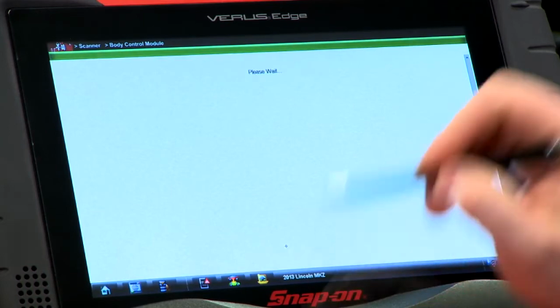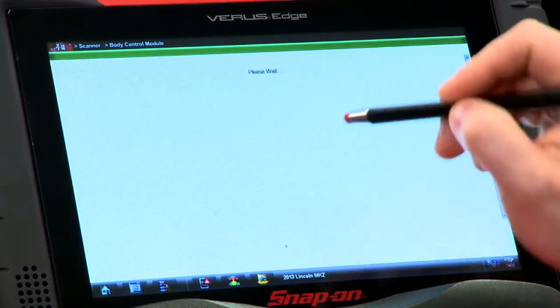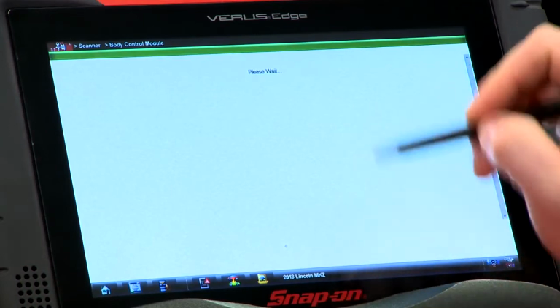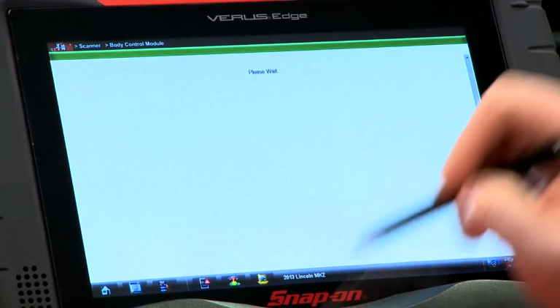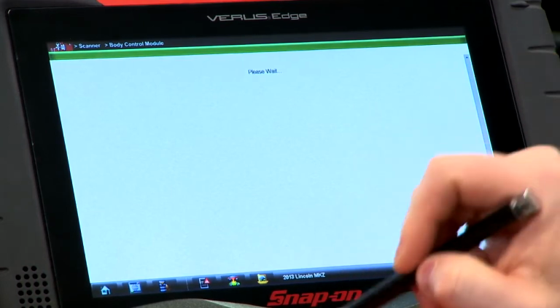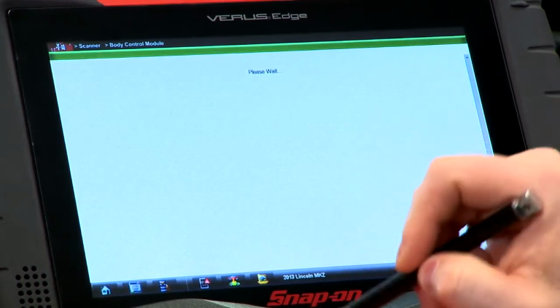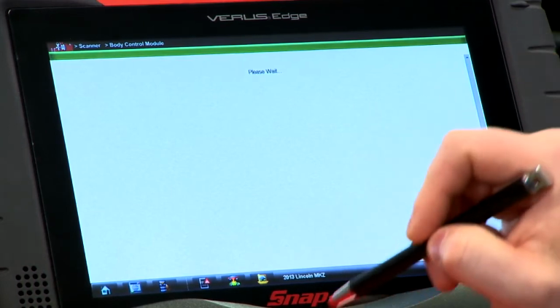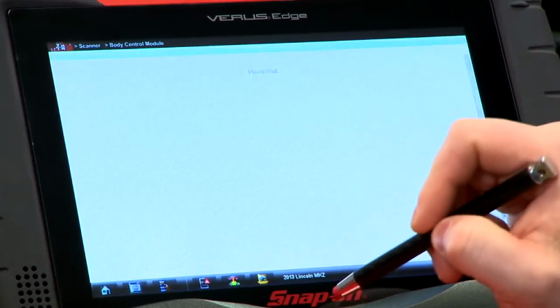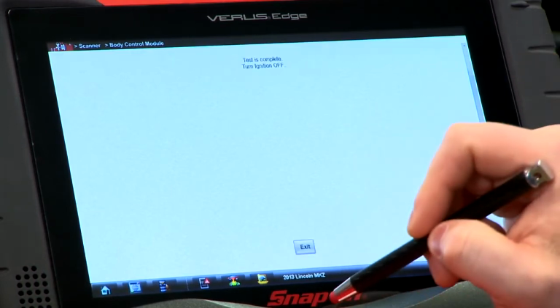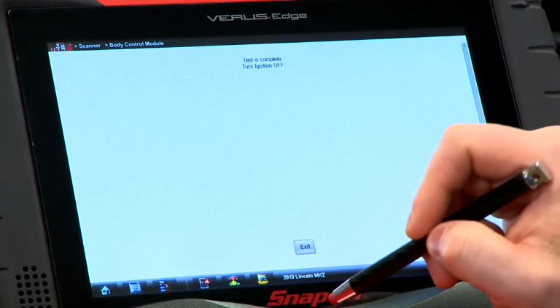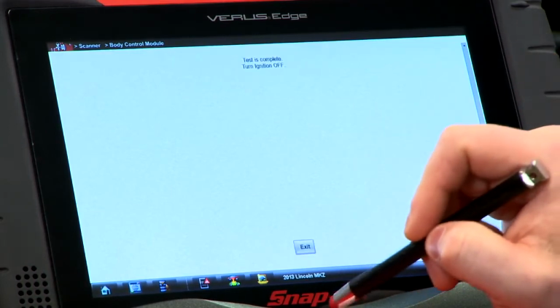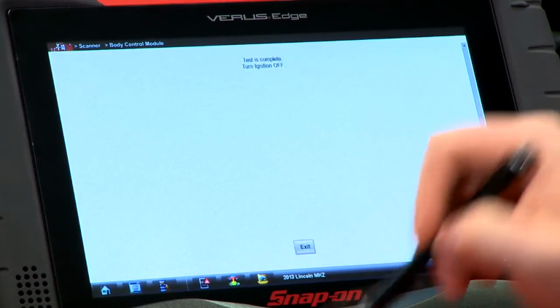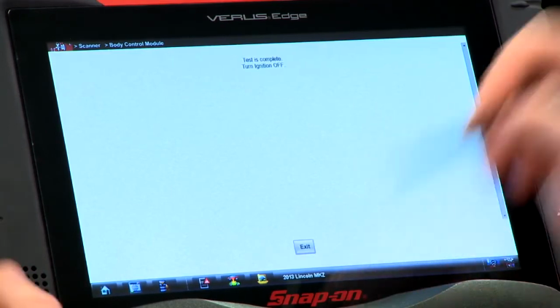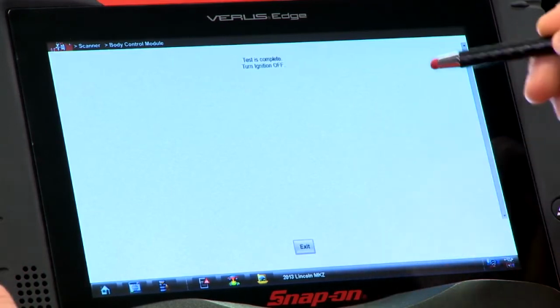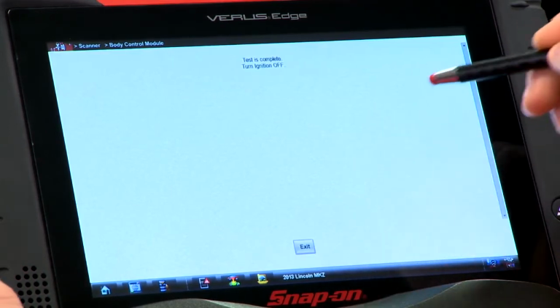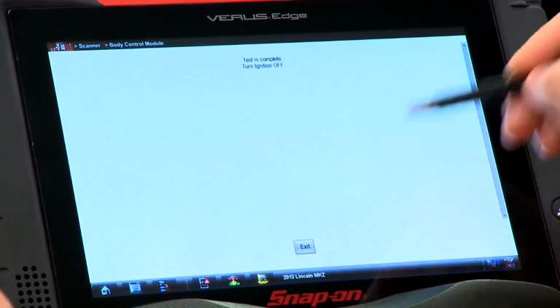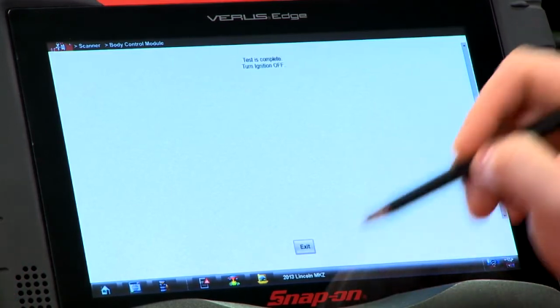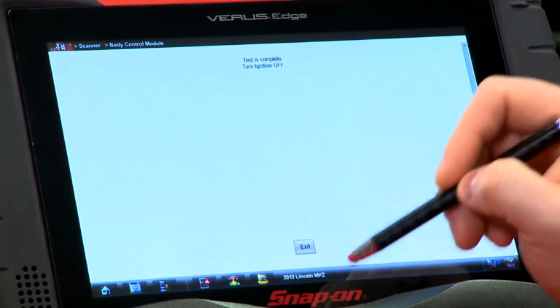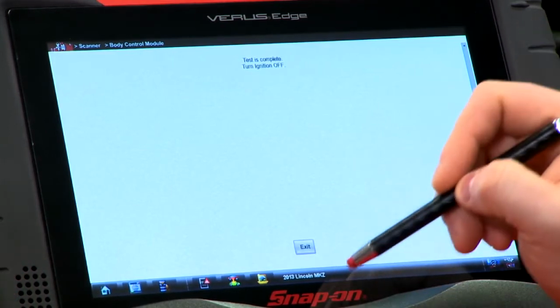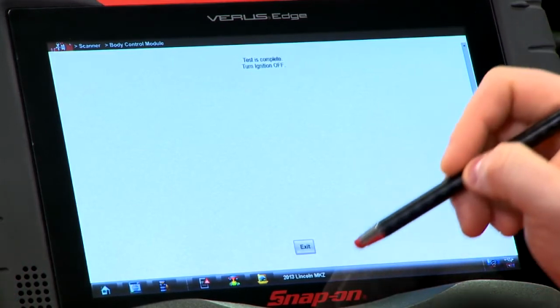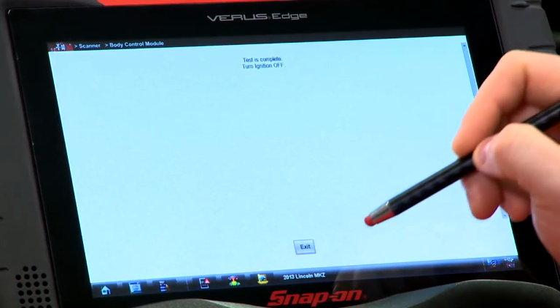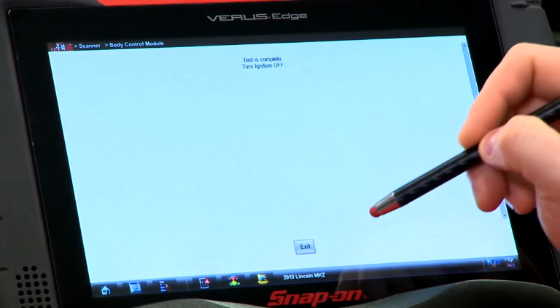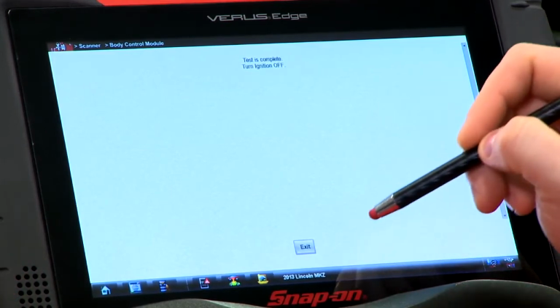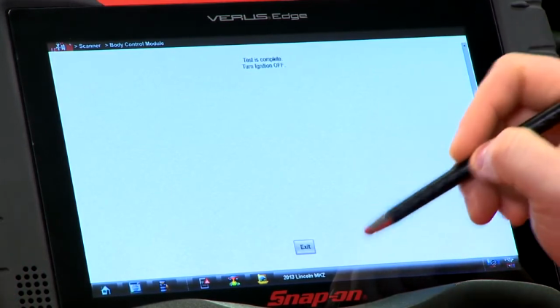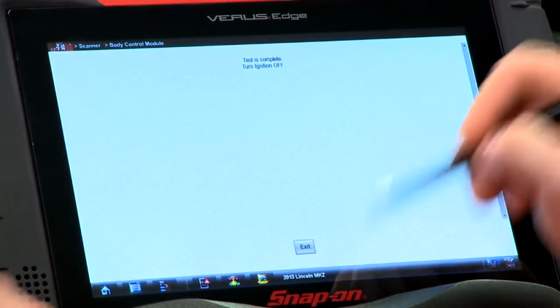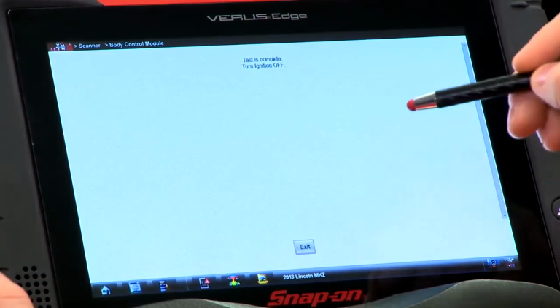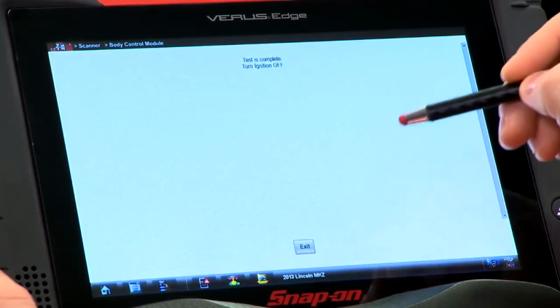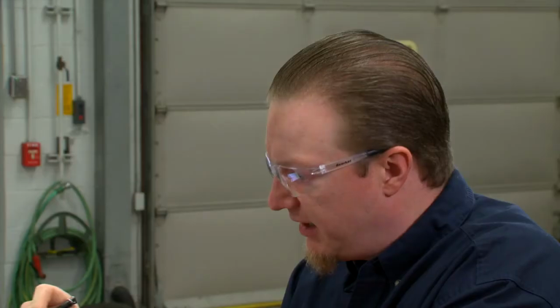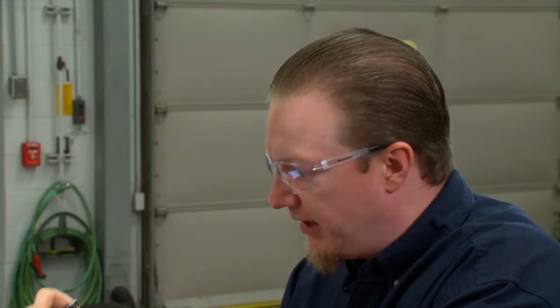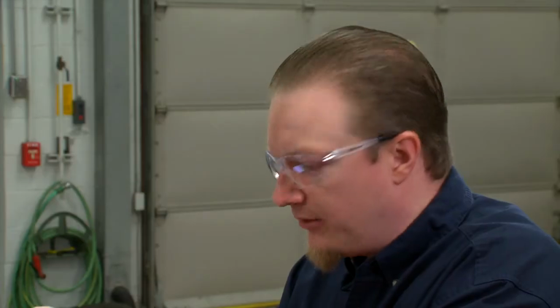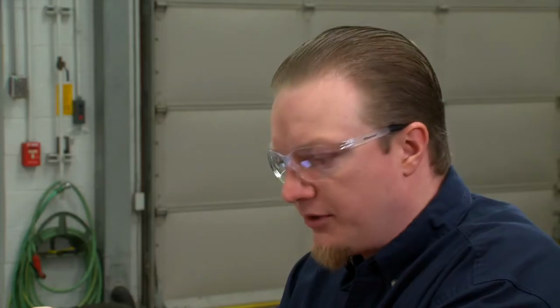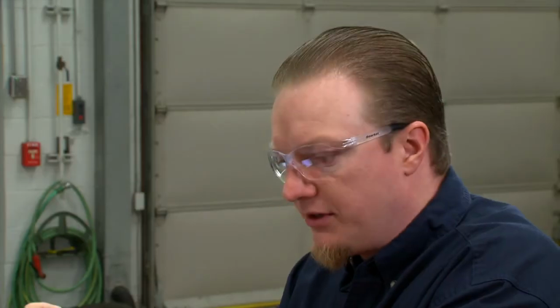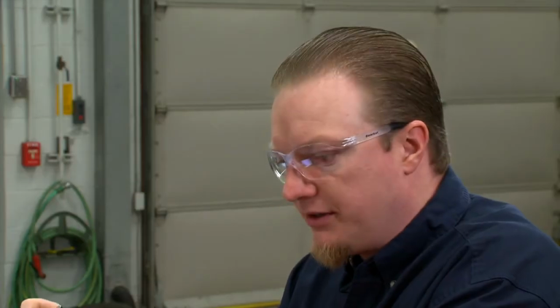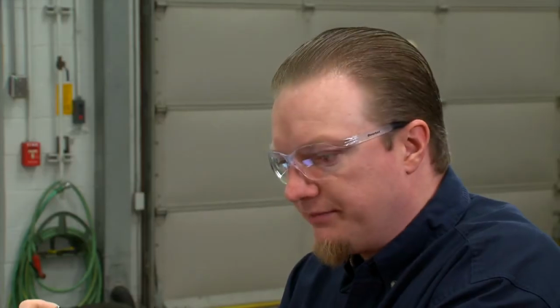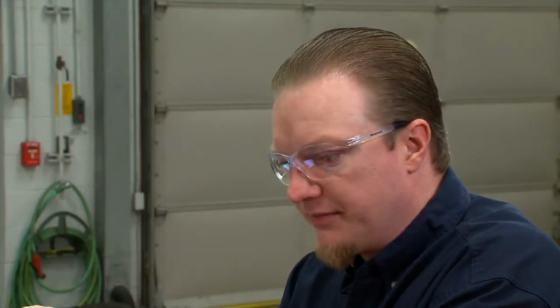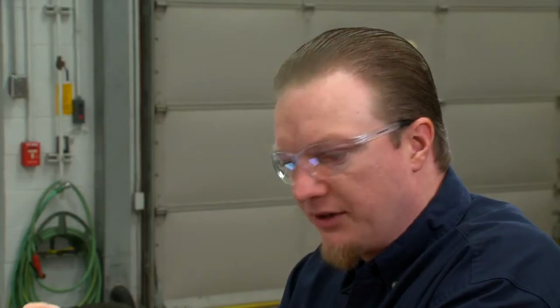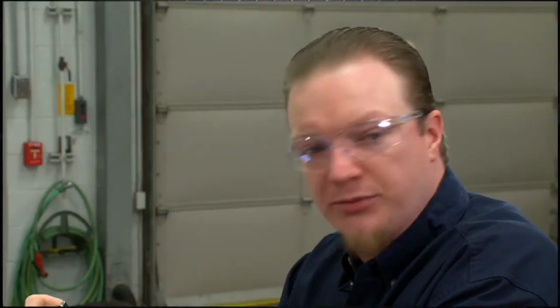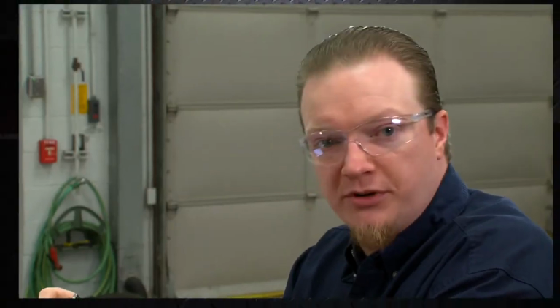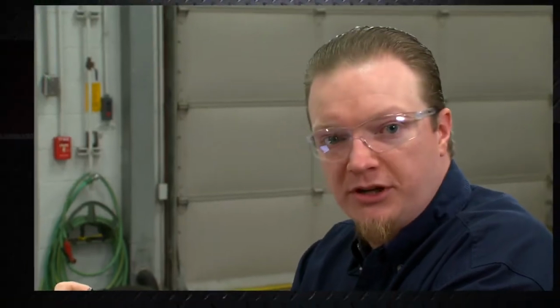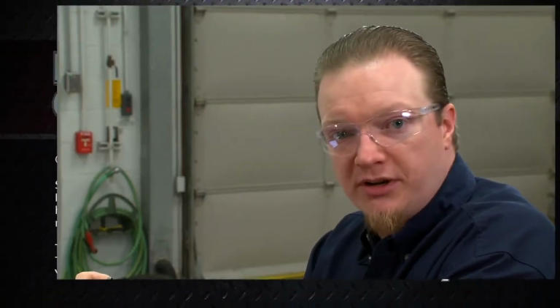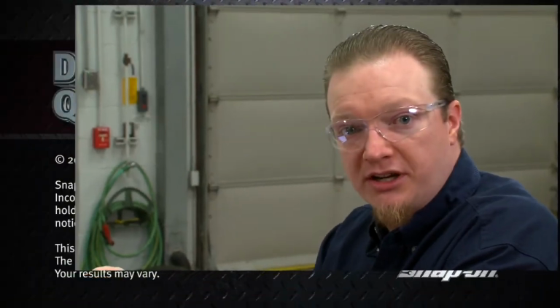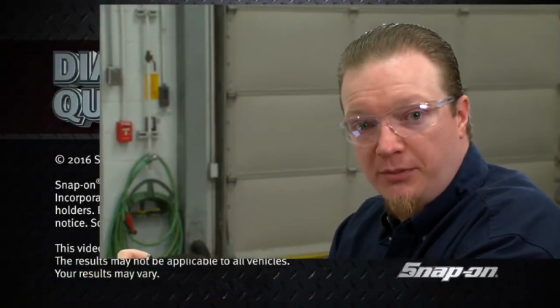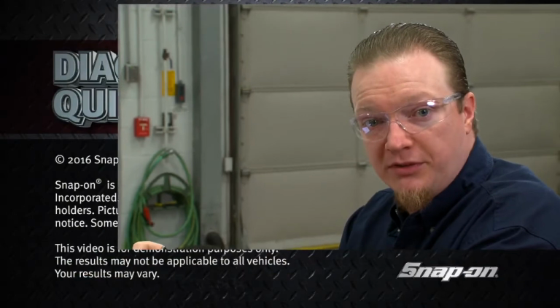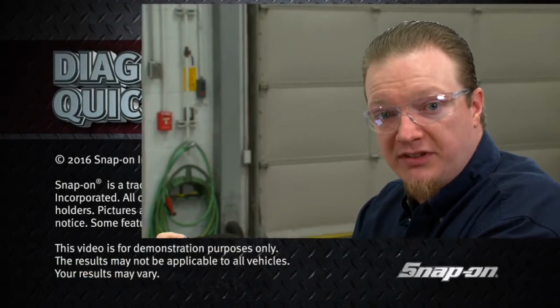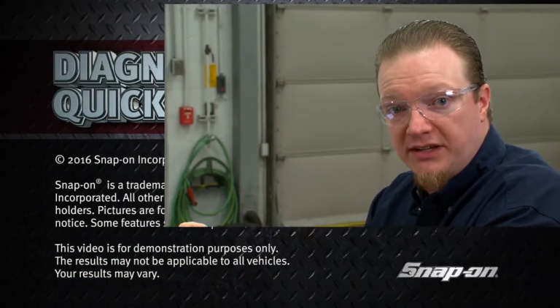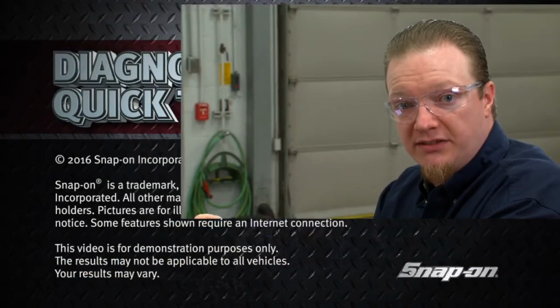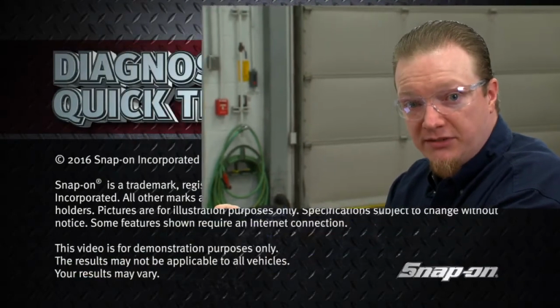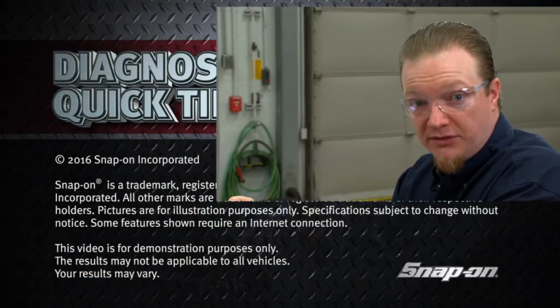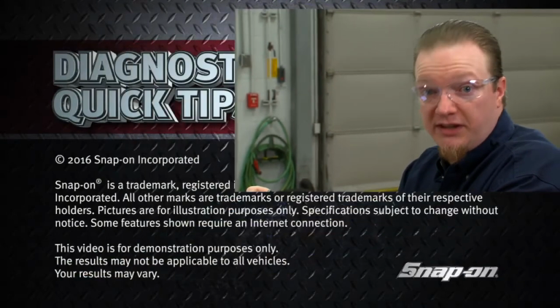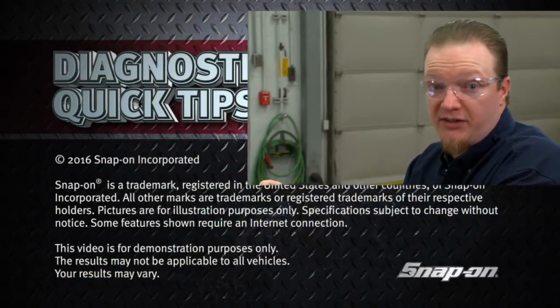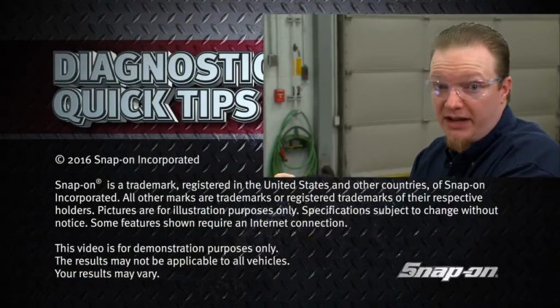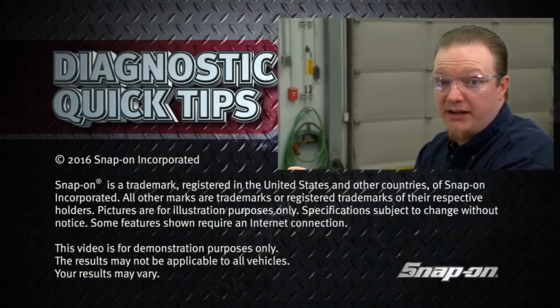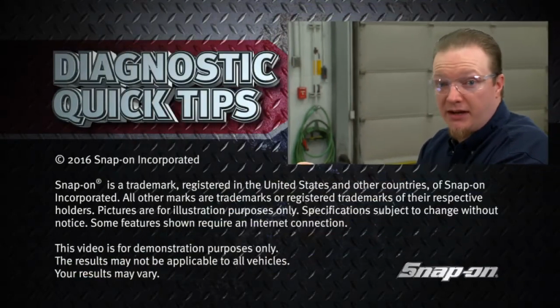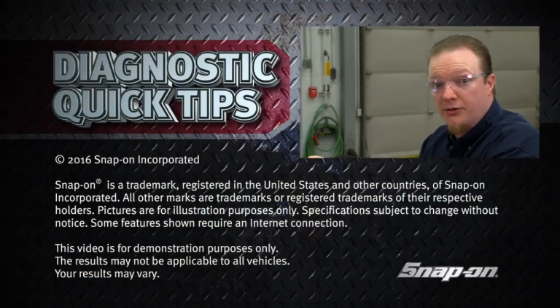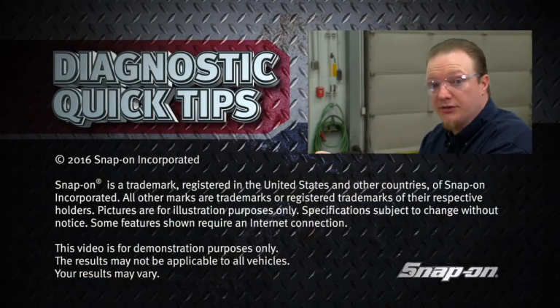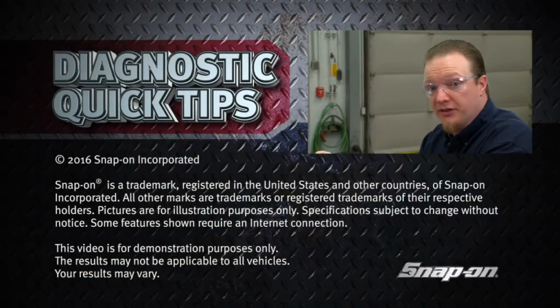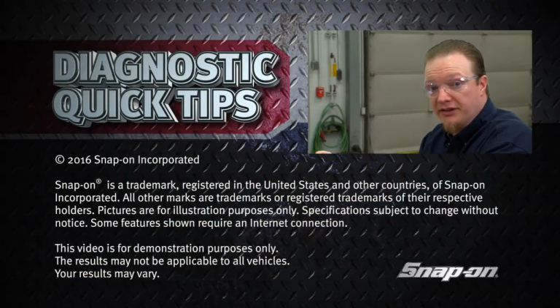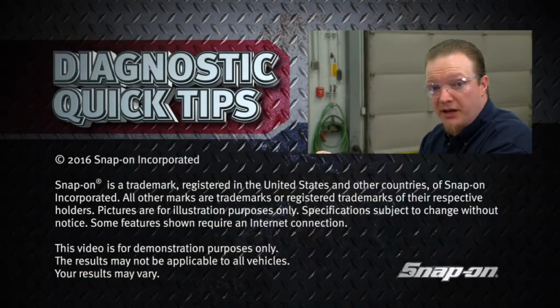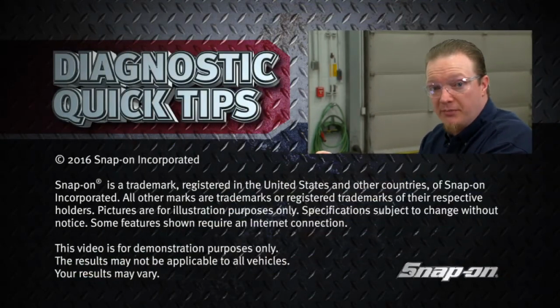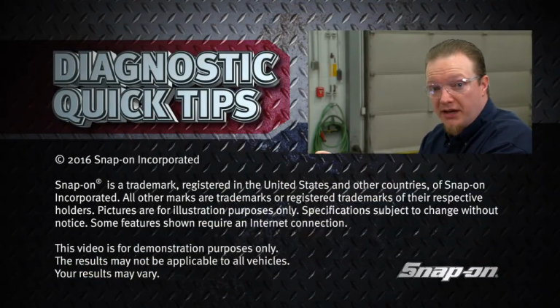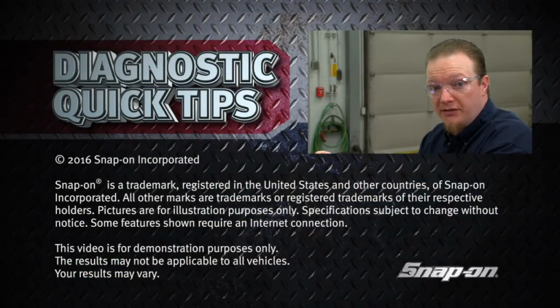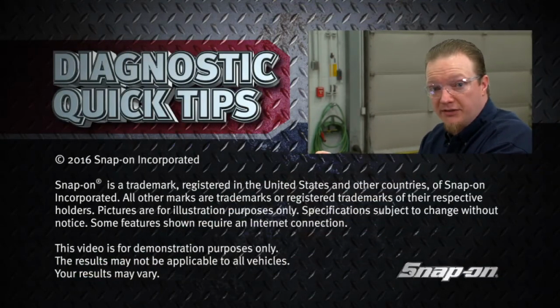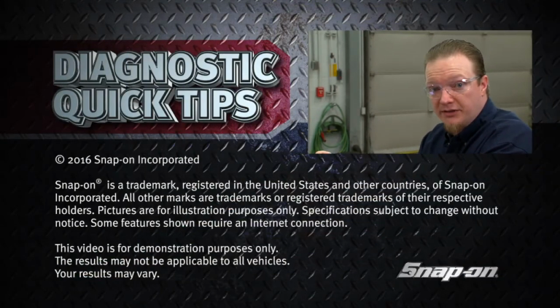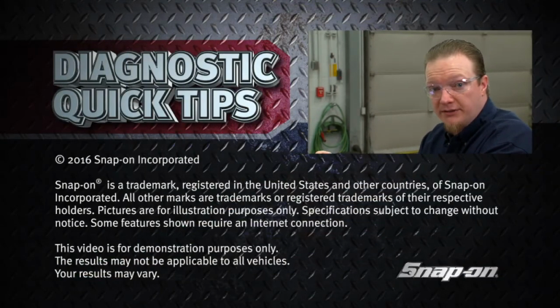It's going to cycle through the test, tell us the test is complete, and we're done. That was pretty quick — just a couple of seconds. This'll save you eight hours of letting that battery sit.